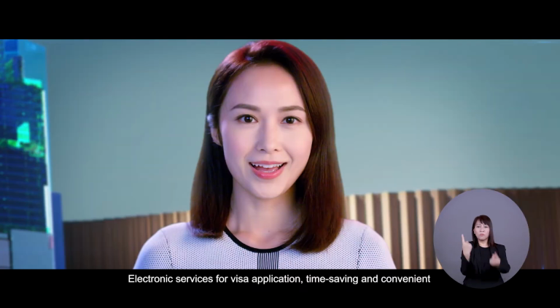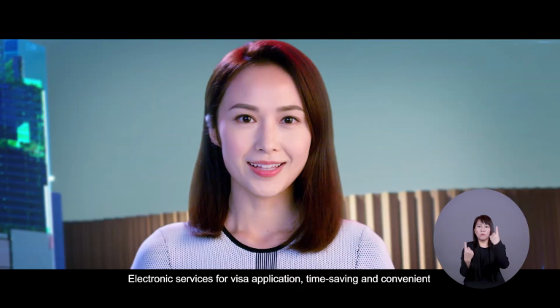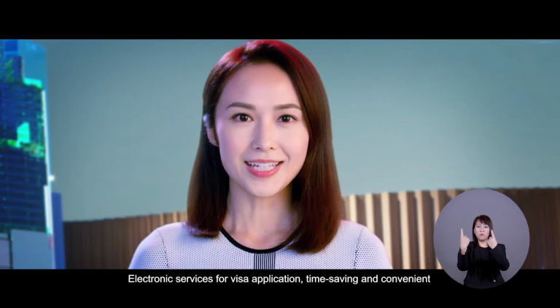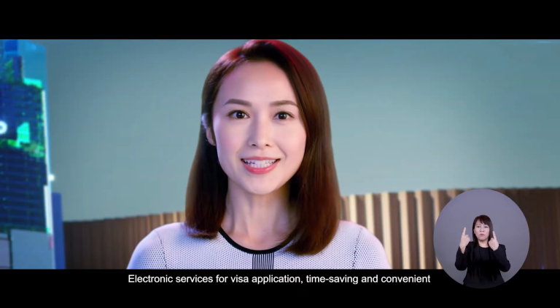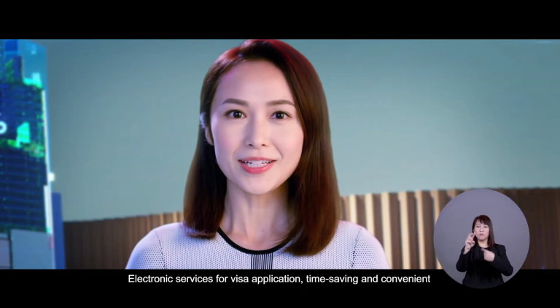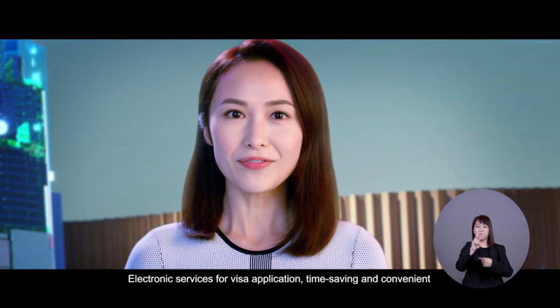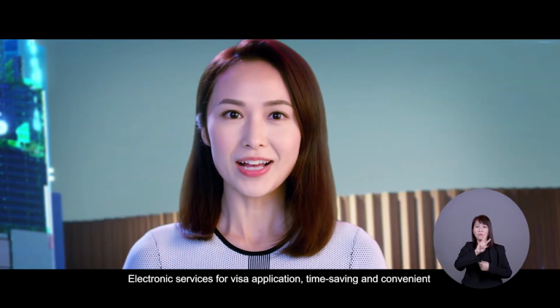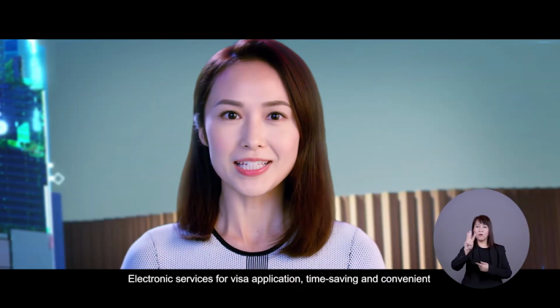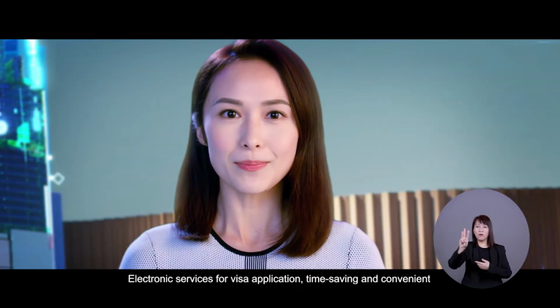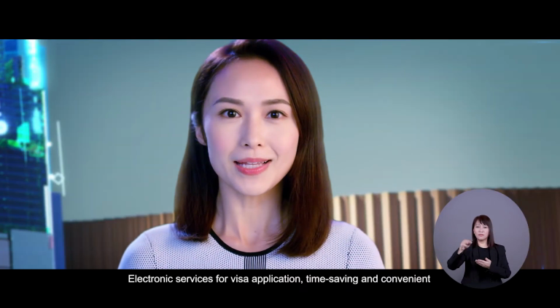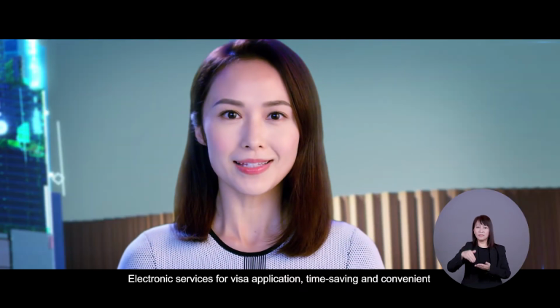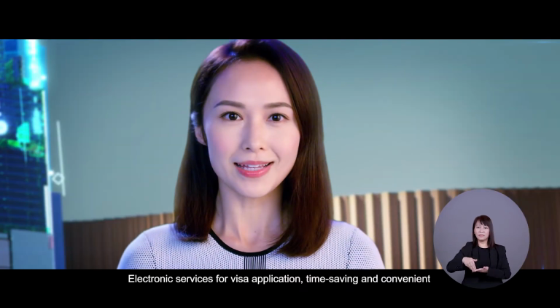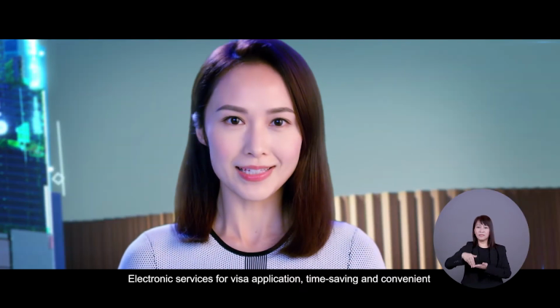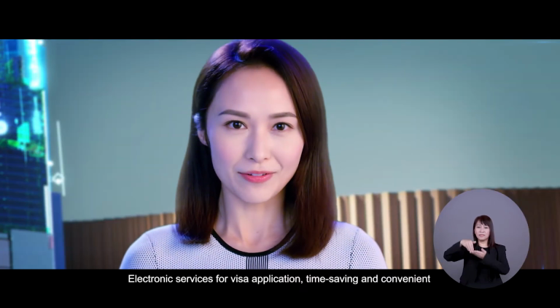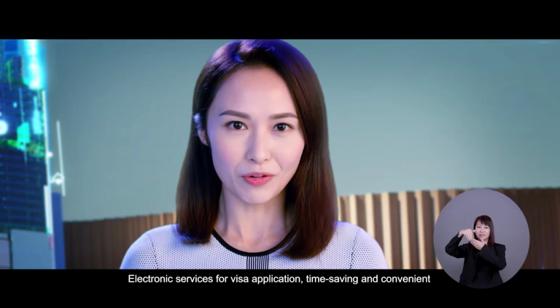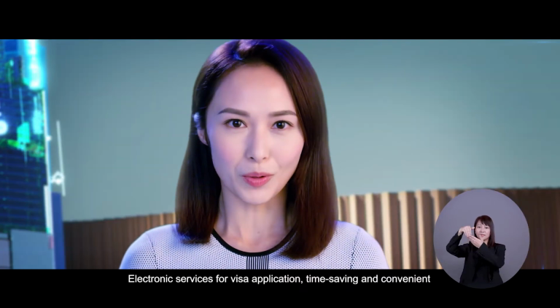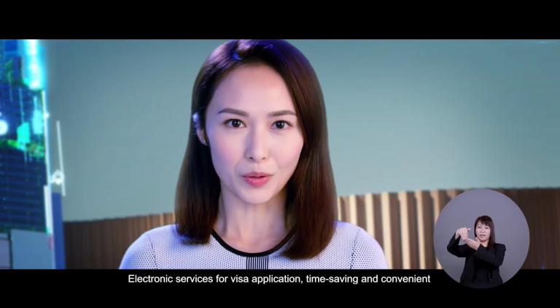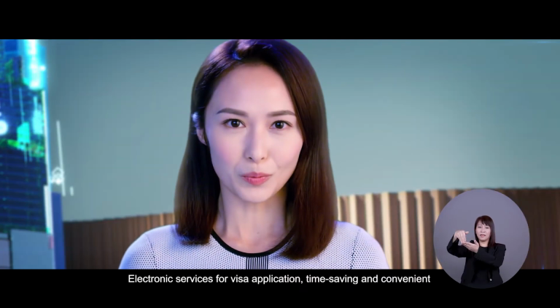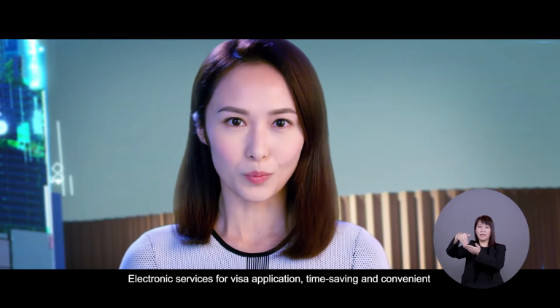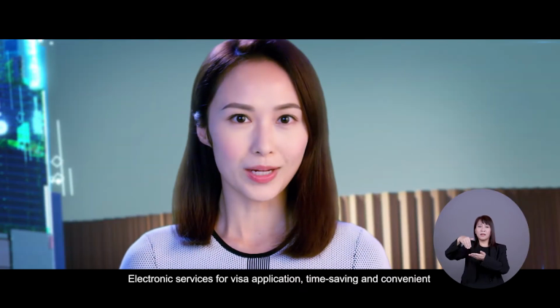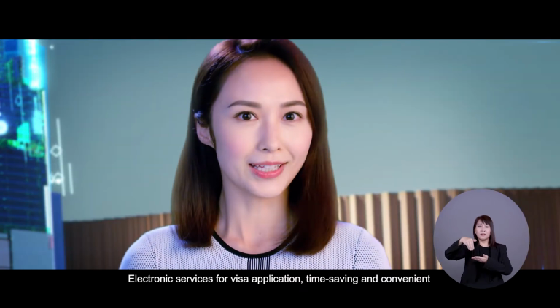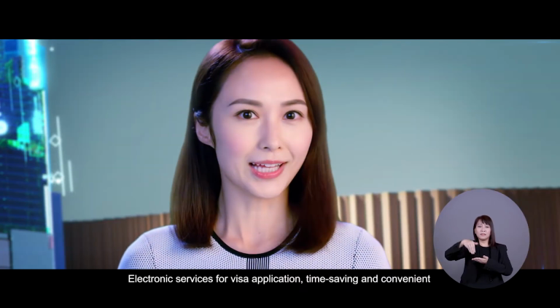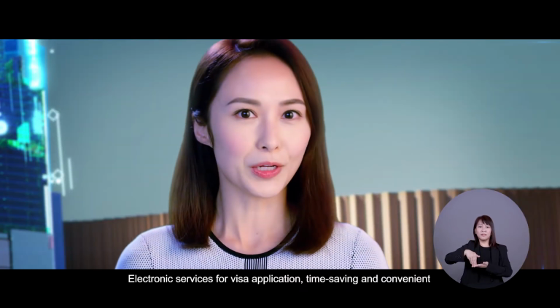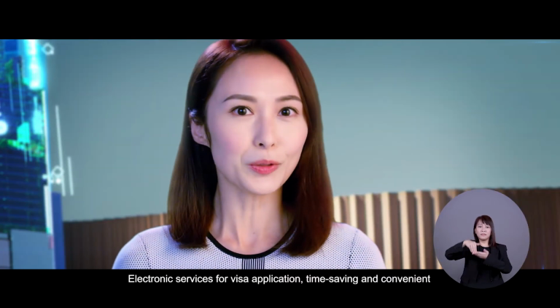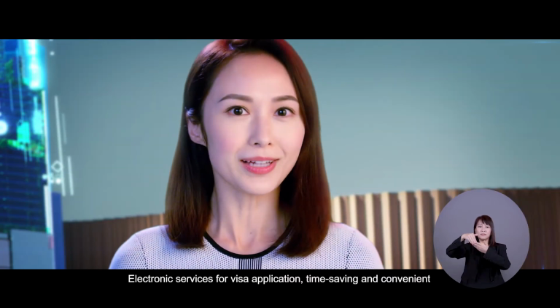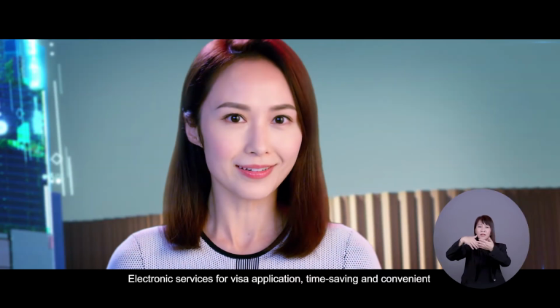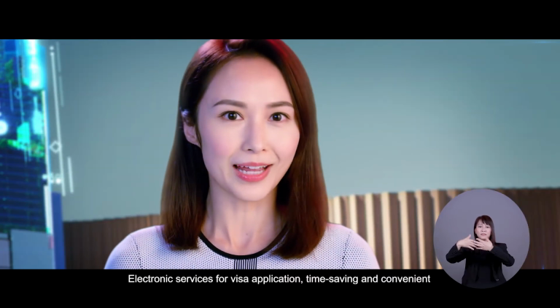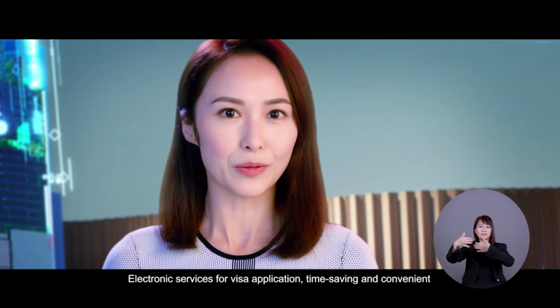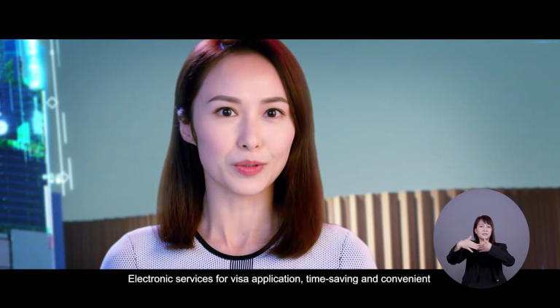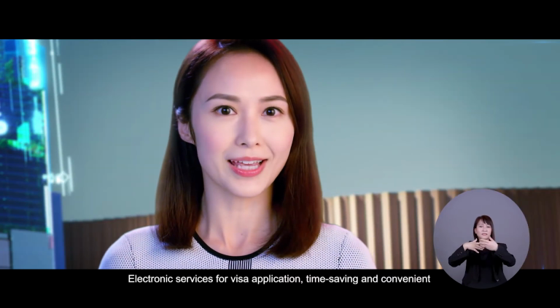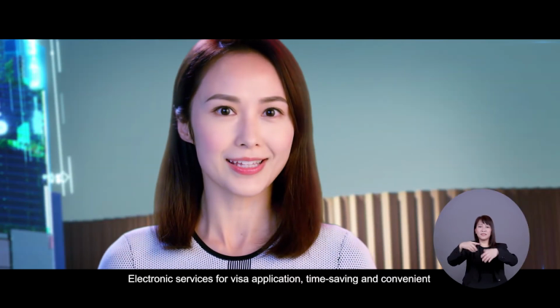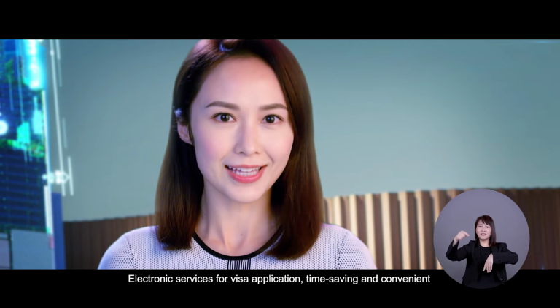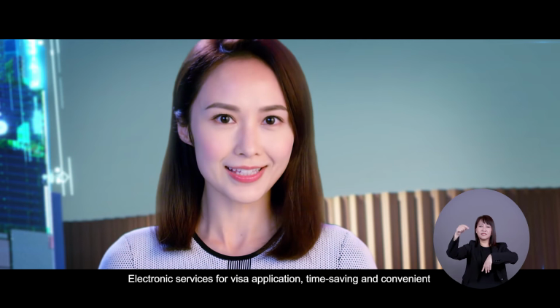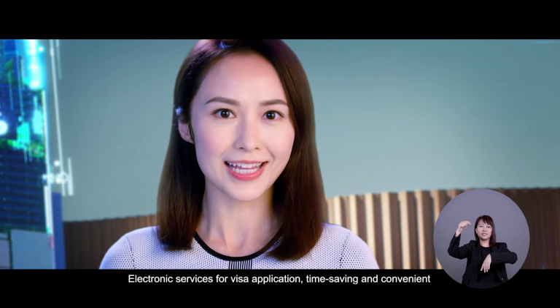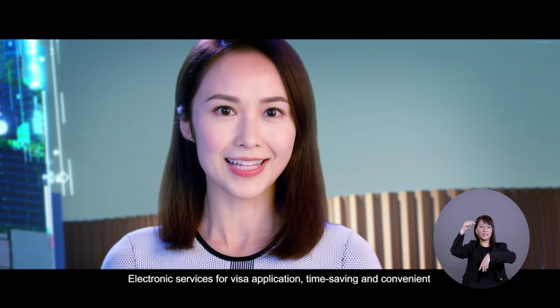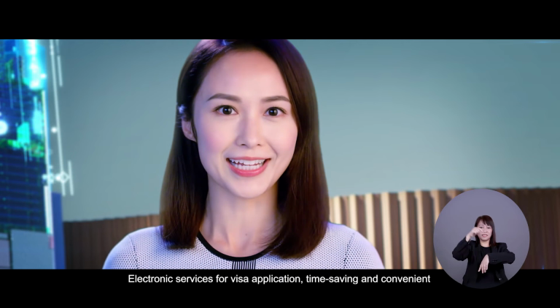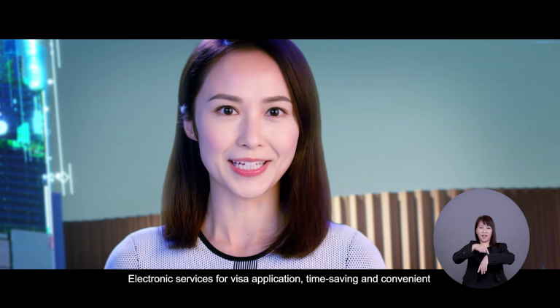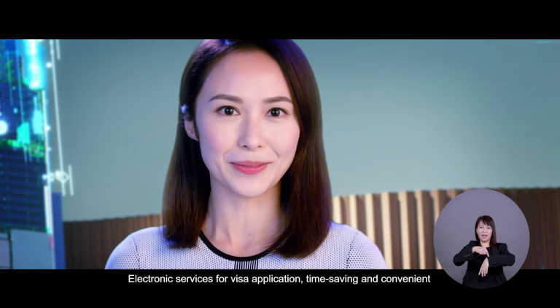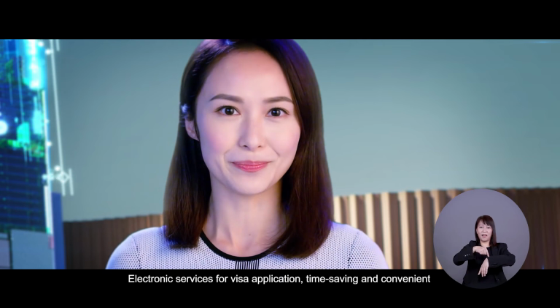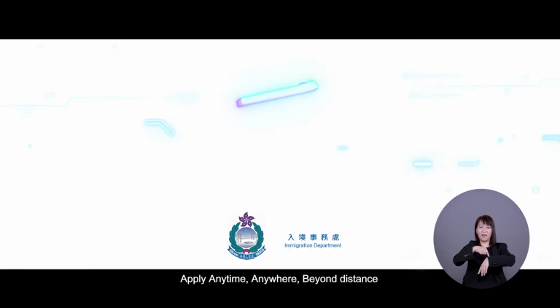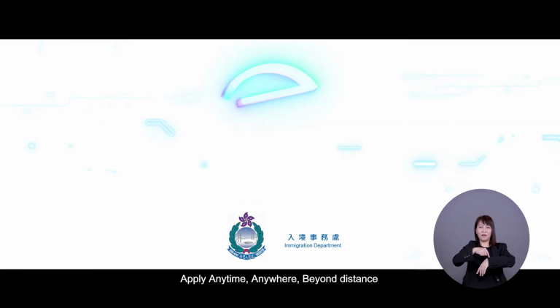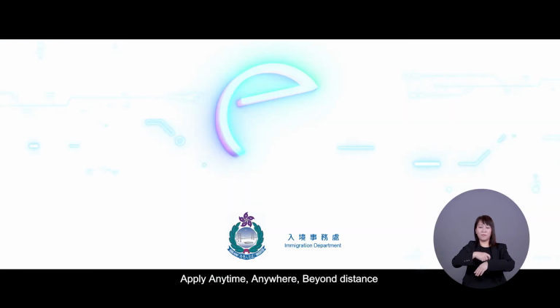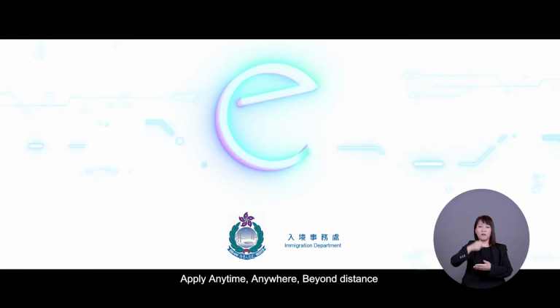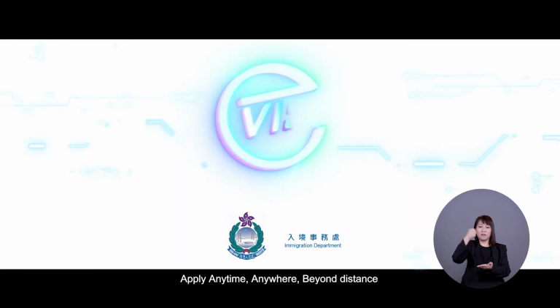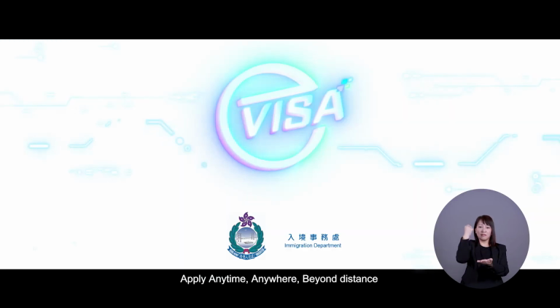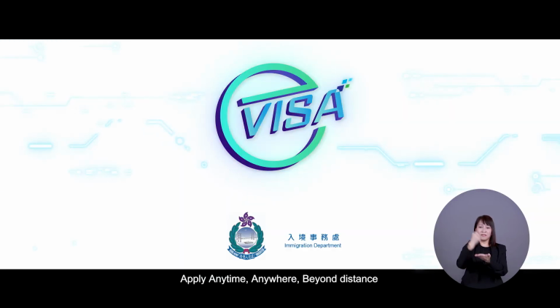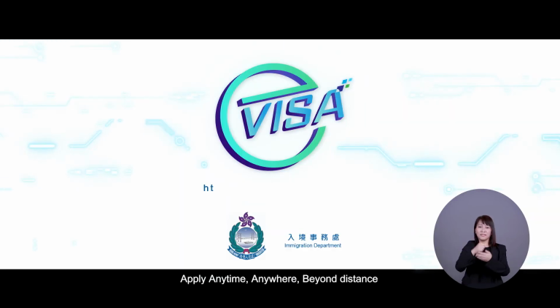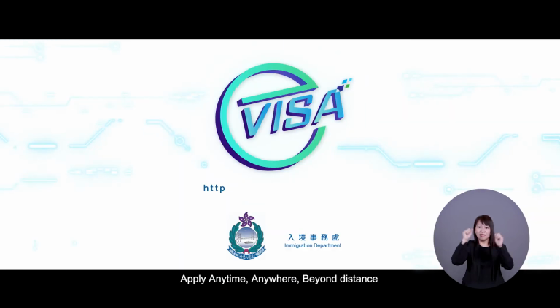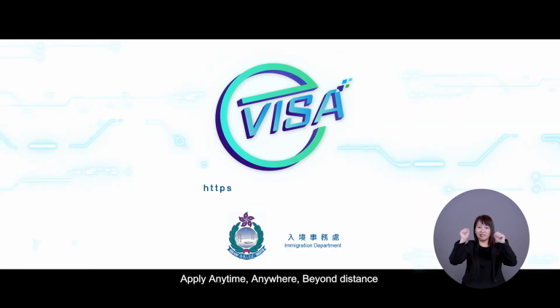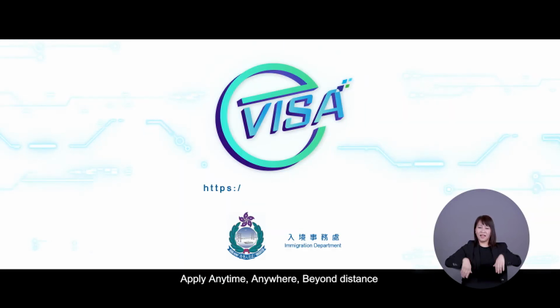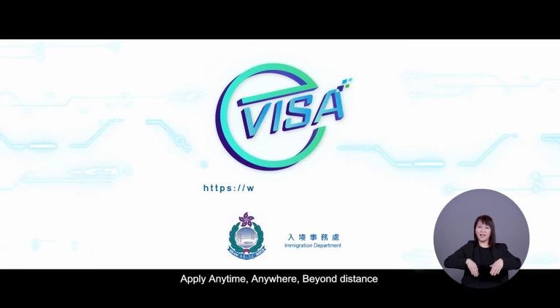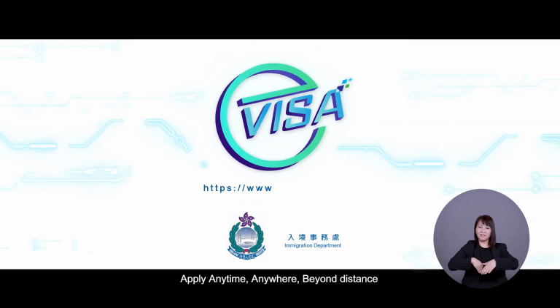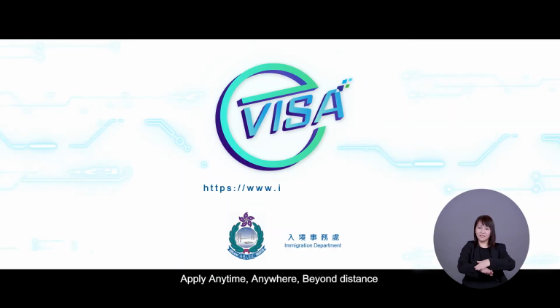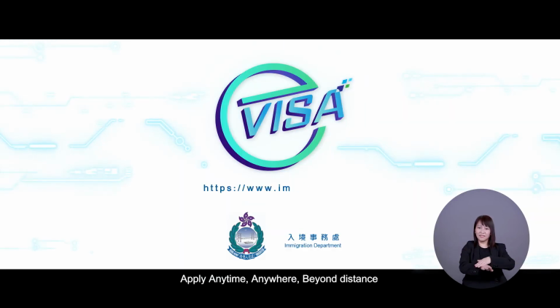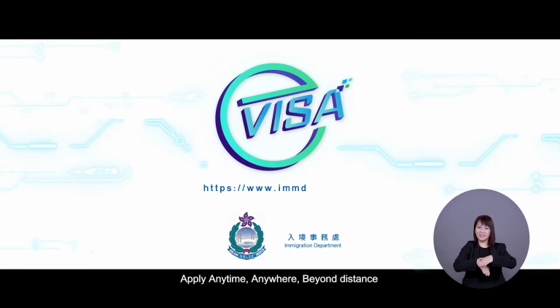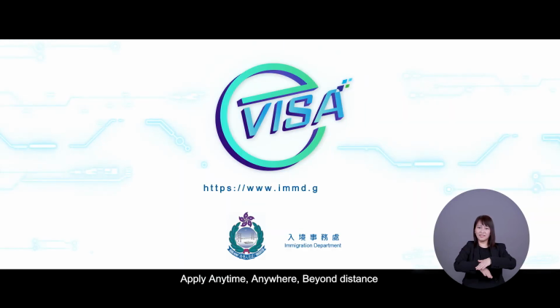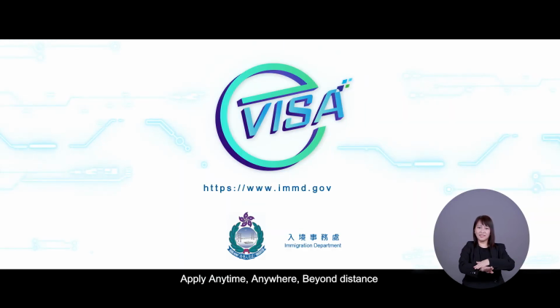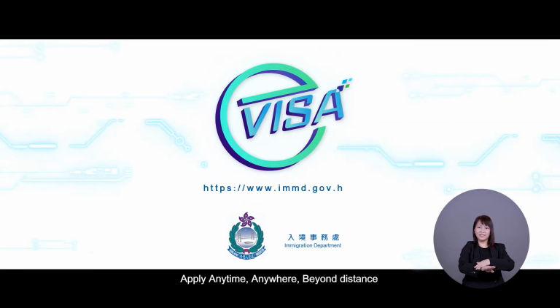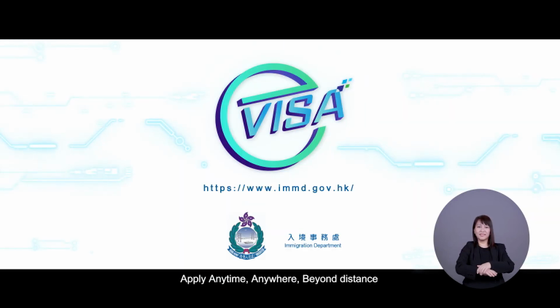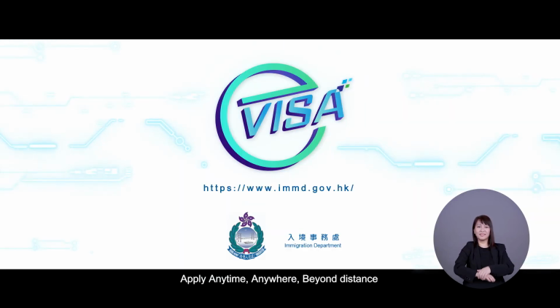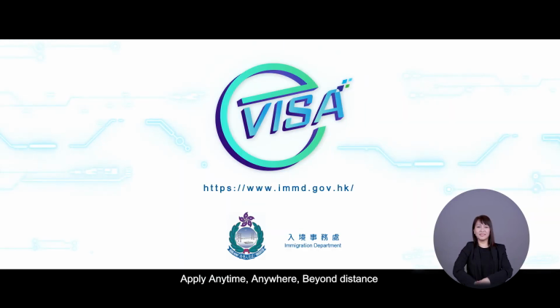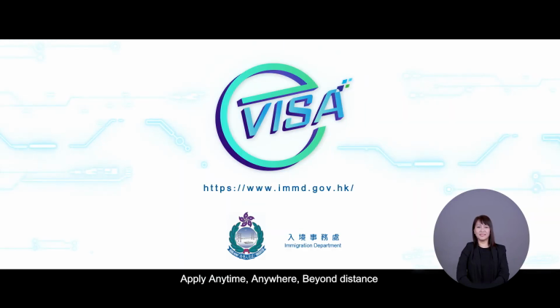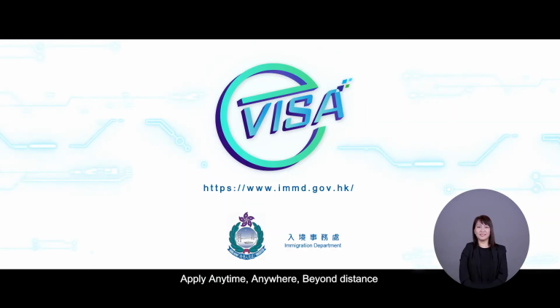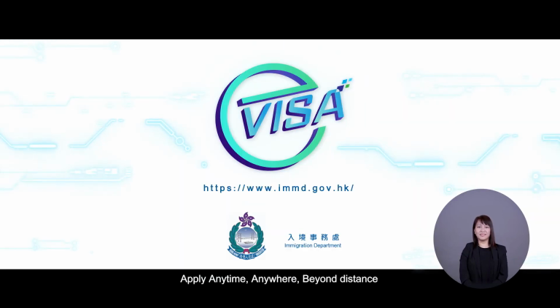Download the Immigration Department mobile app or go to our homepage for application. Electronic services for visa application — time-saving and convenient. Apply anytime, anywhere, beyond distance.